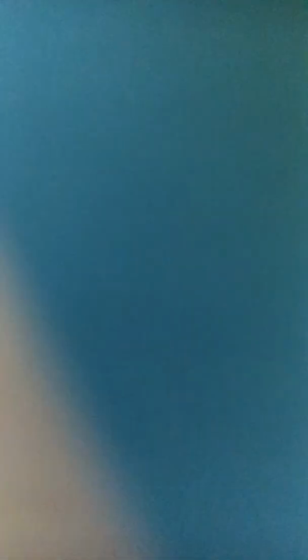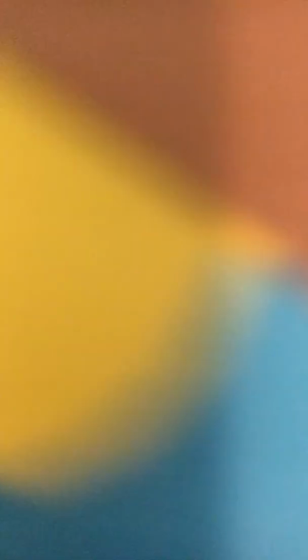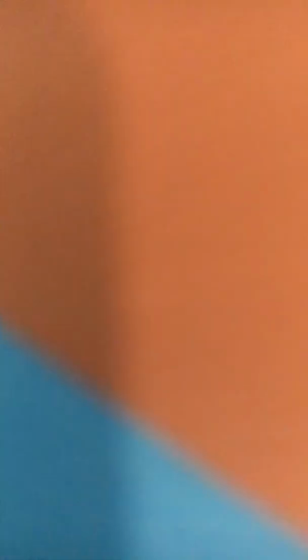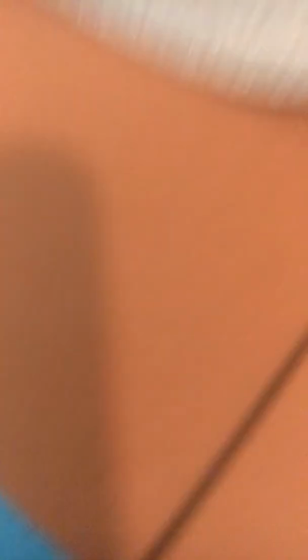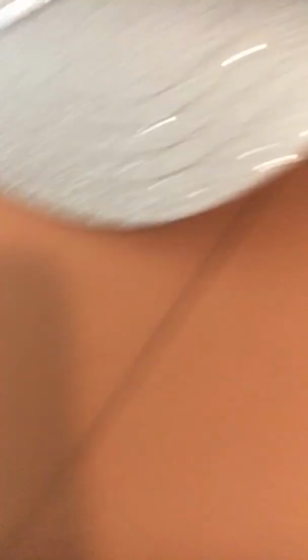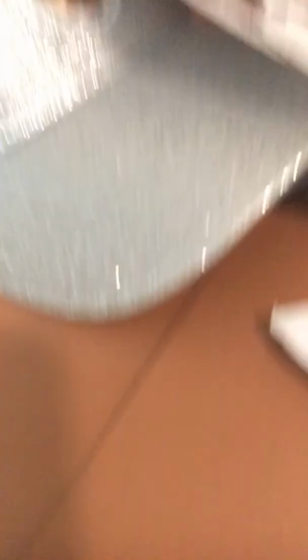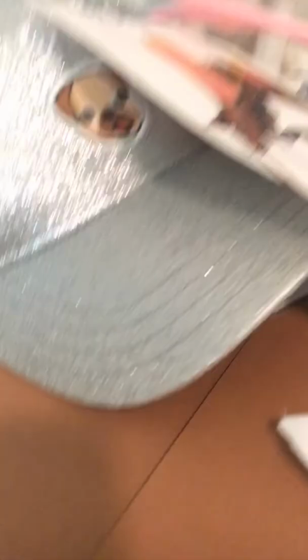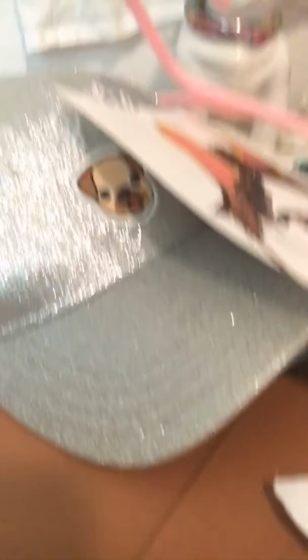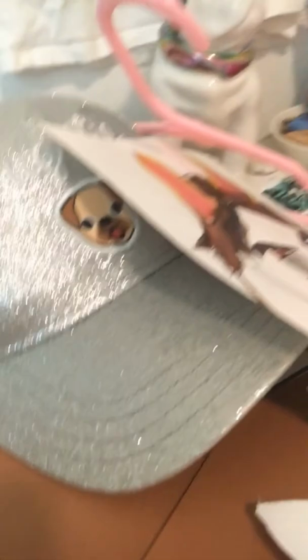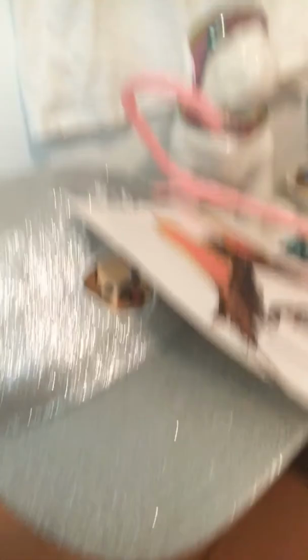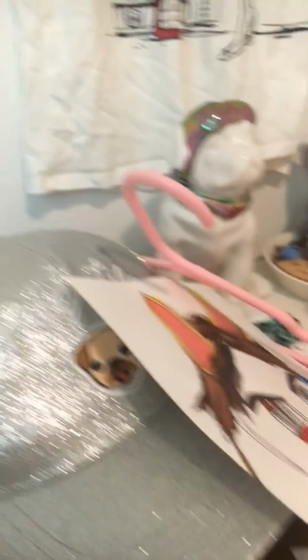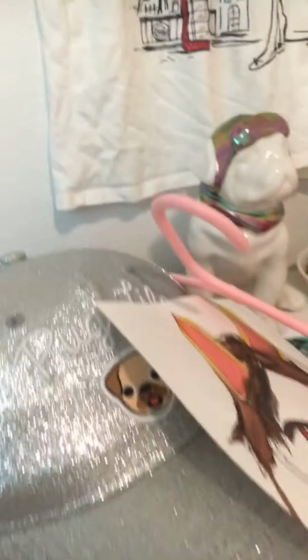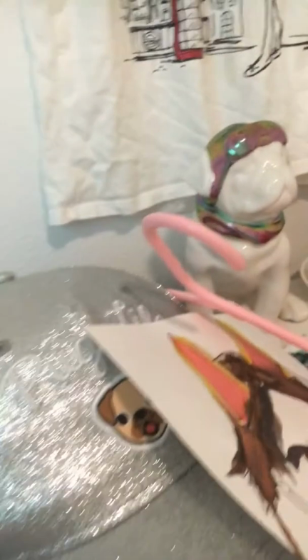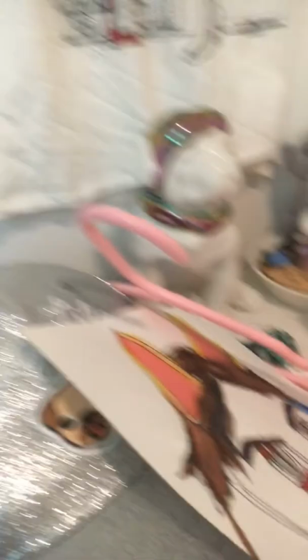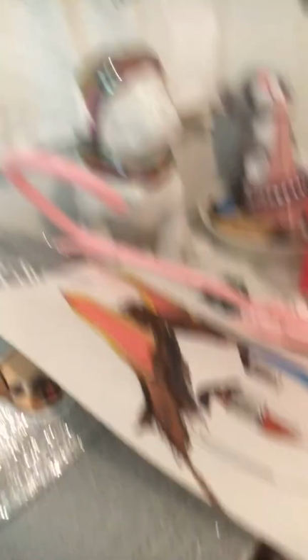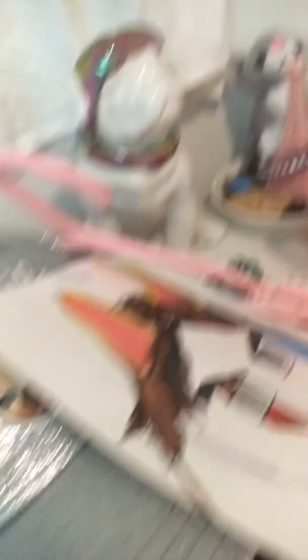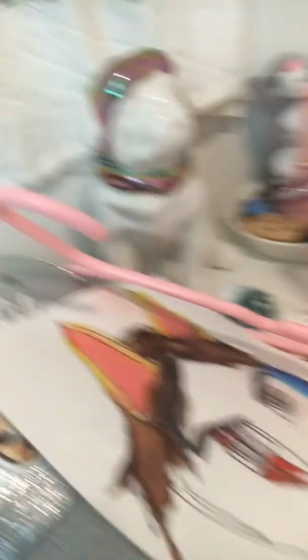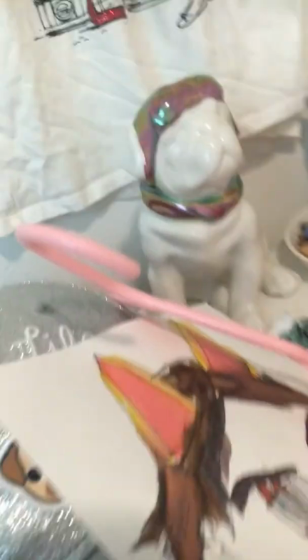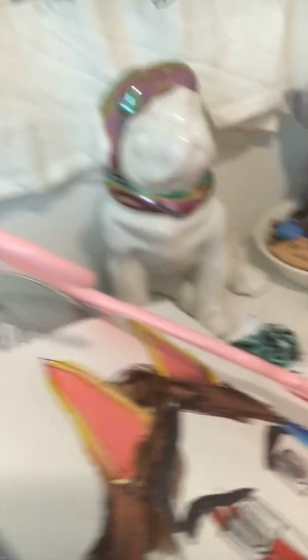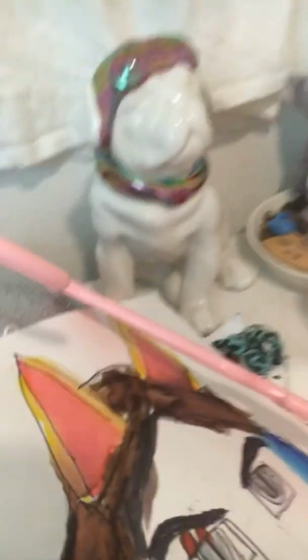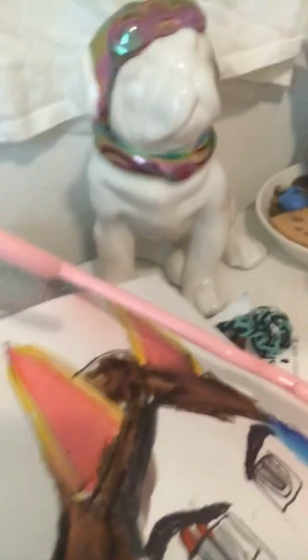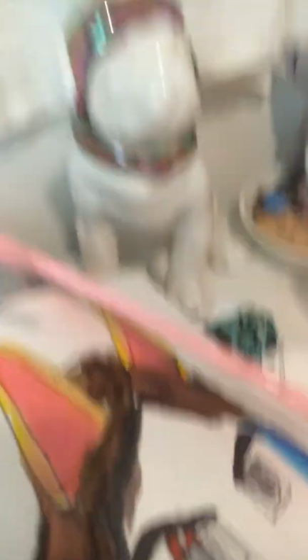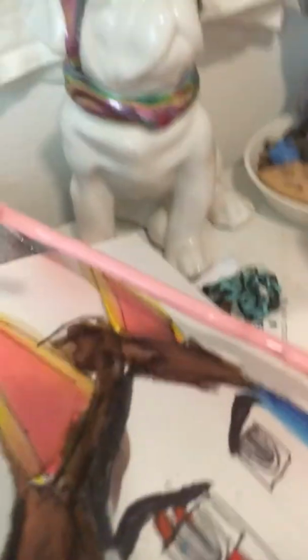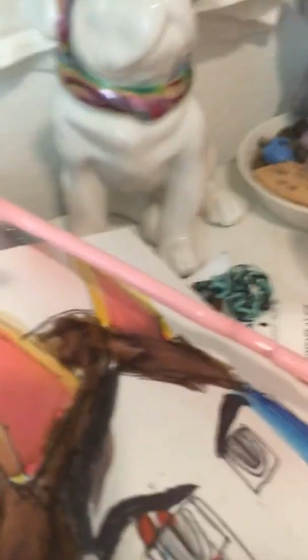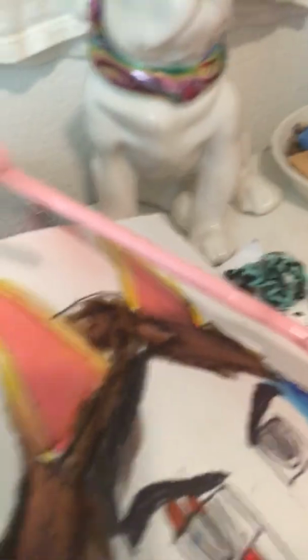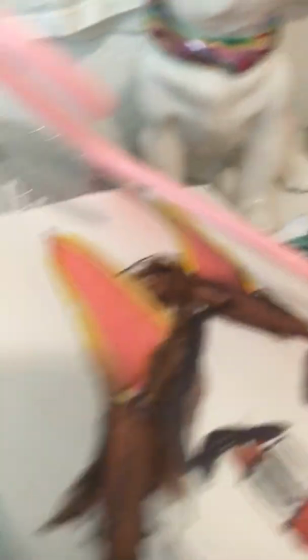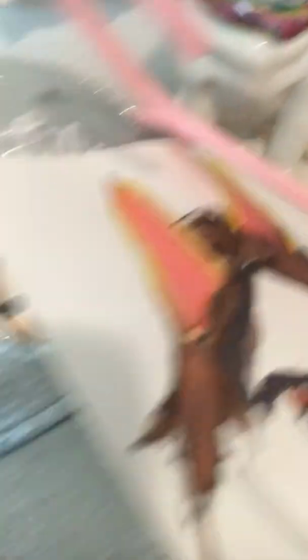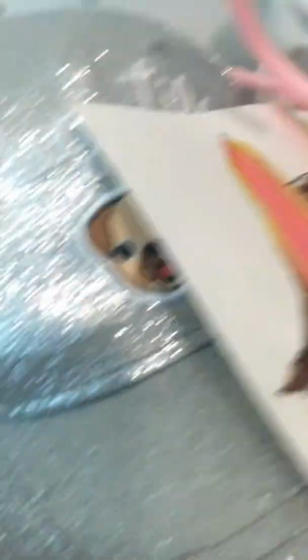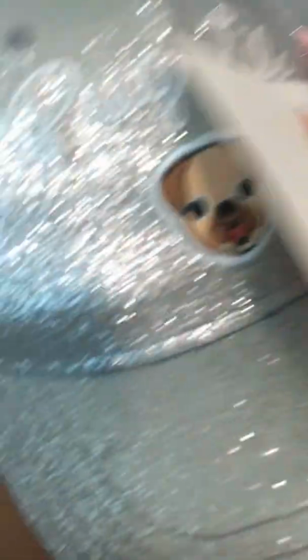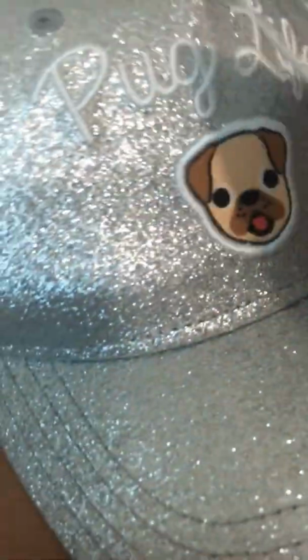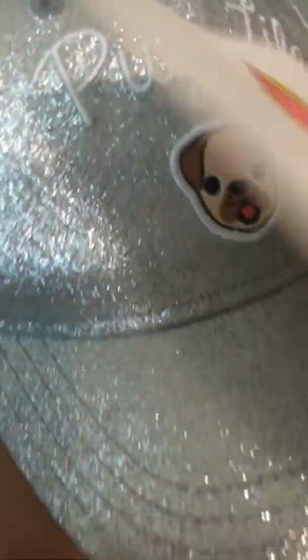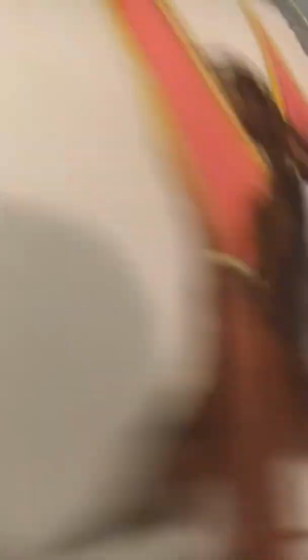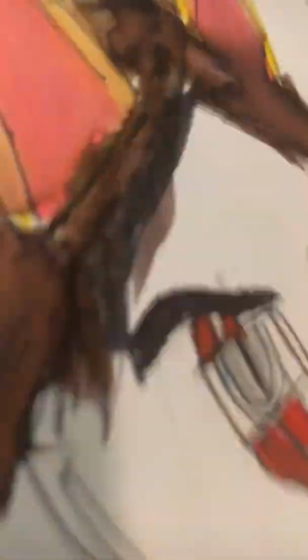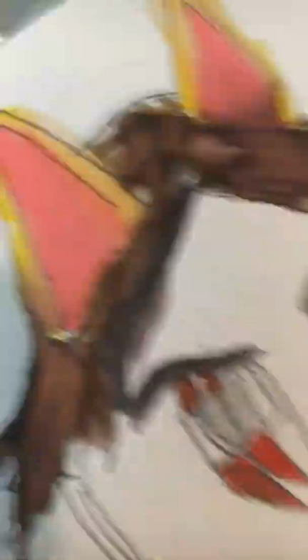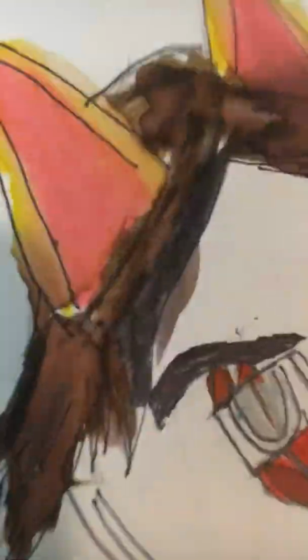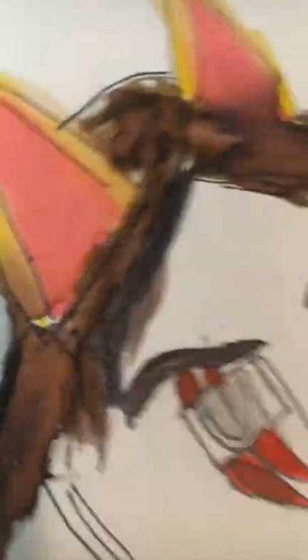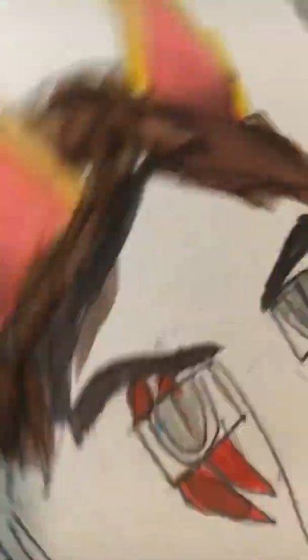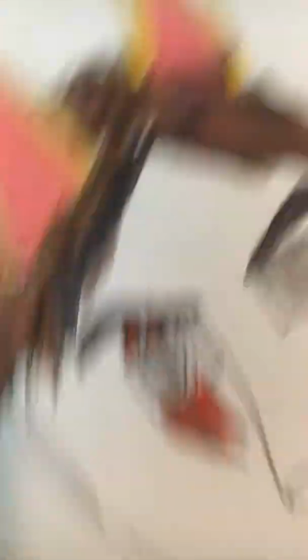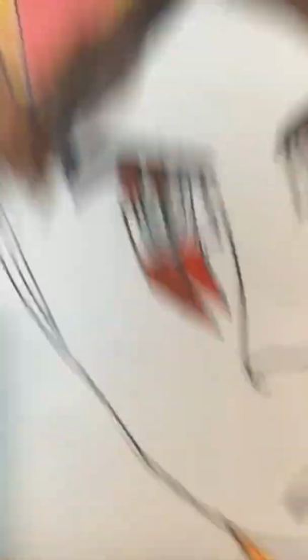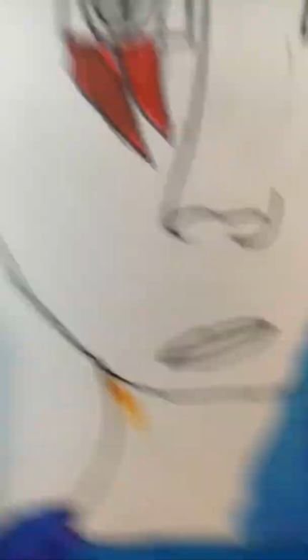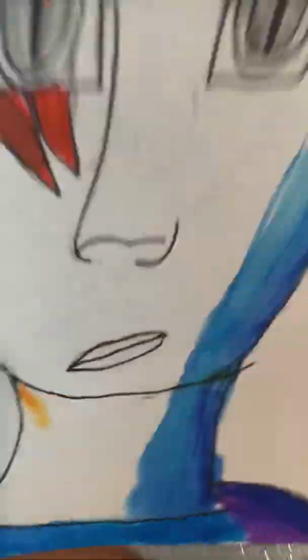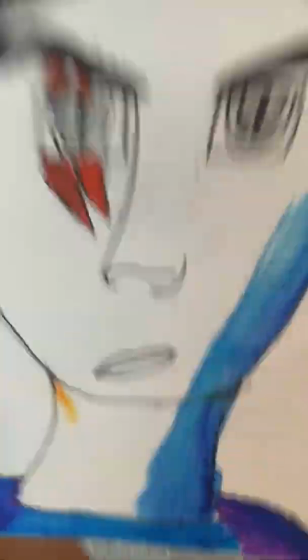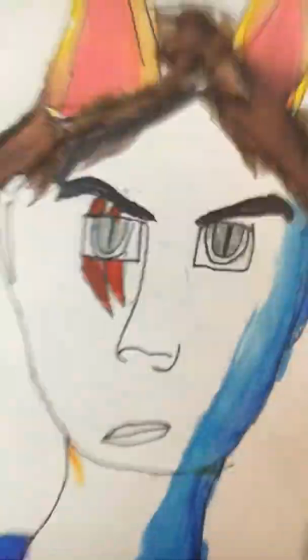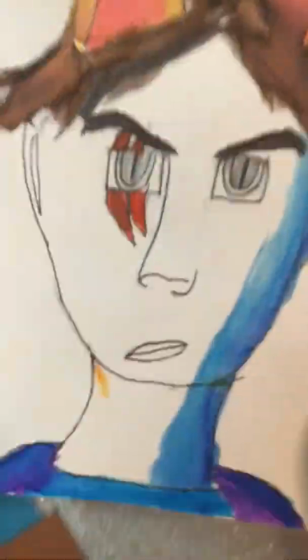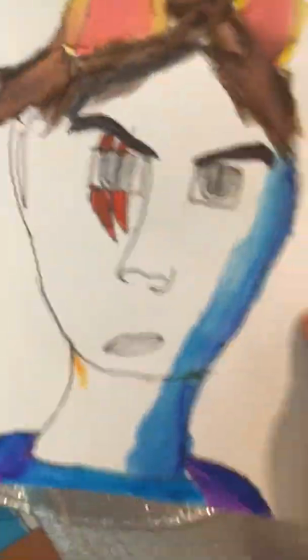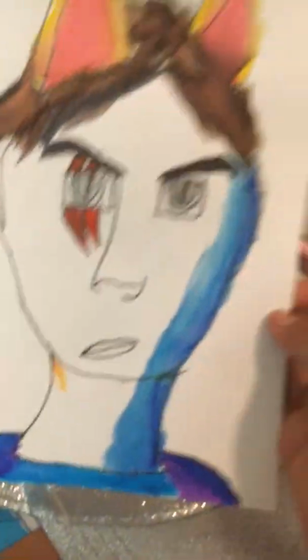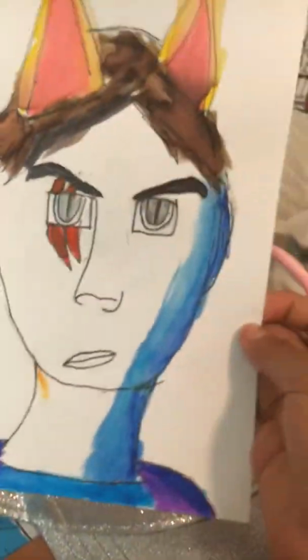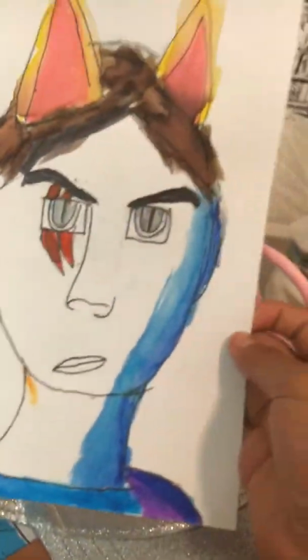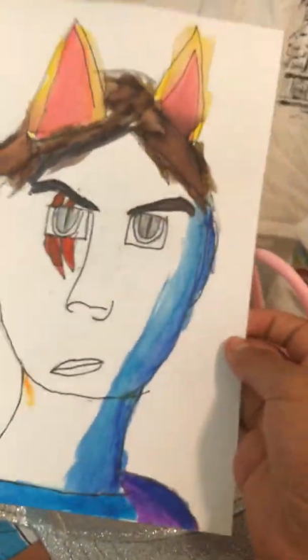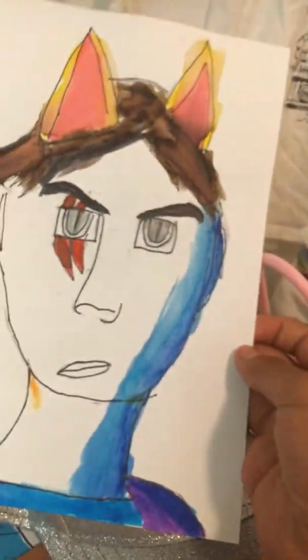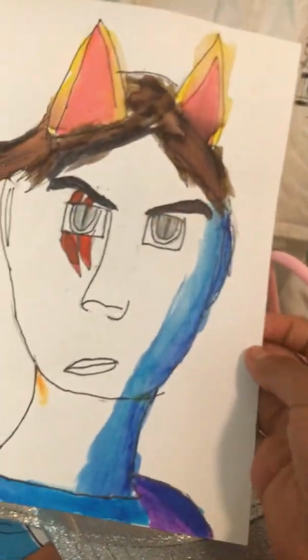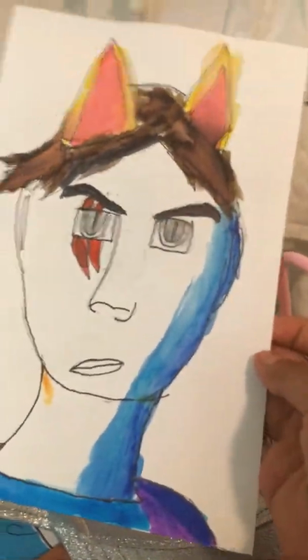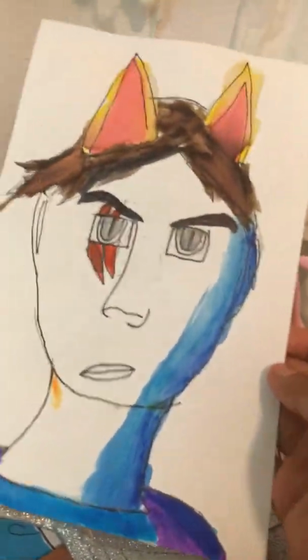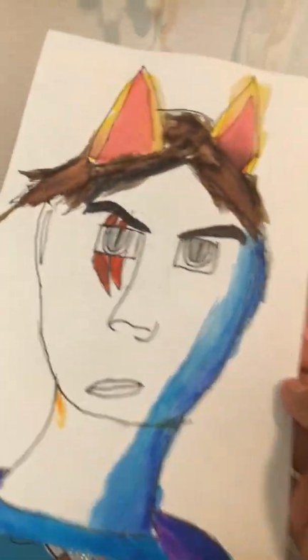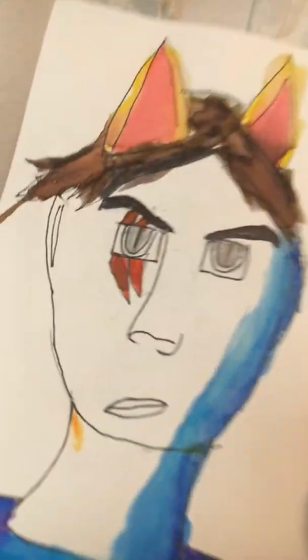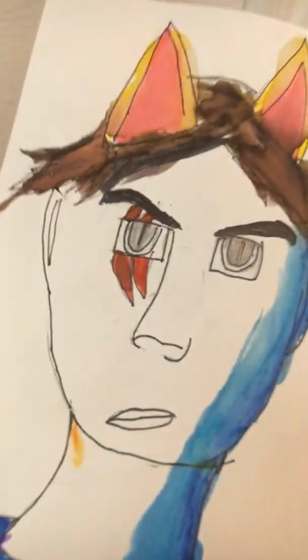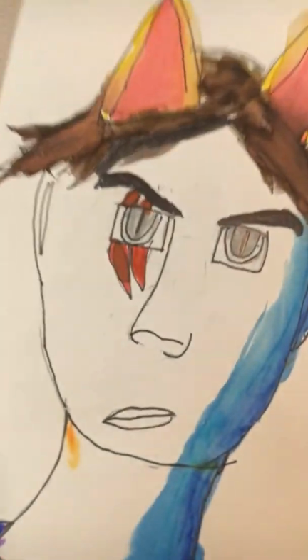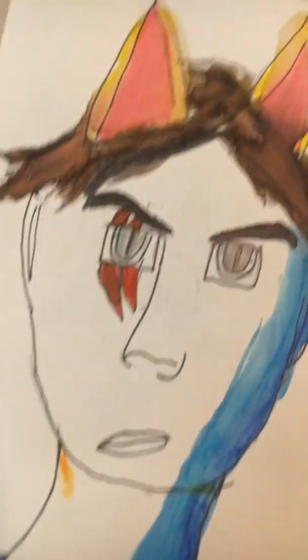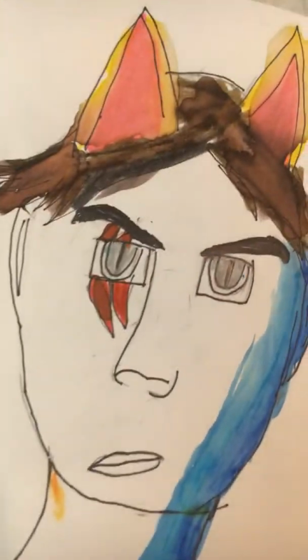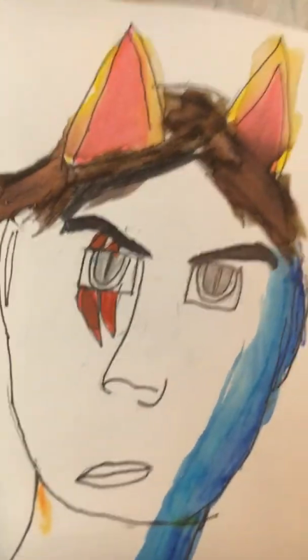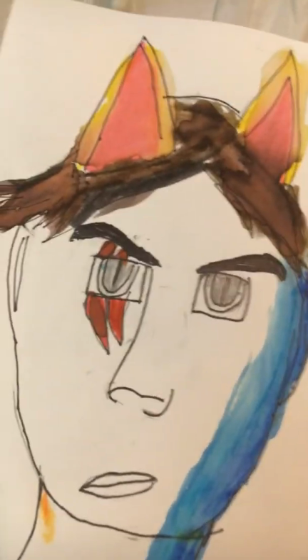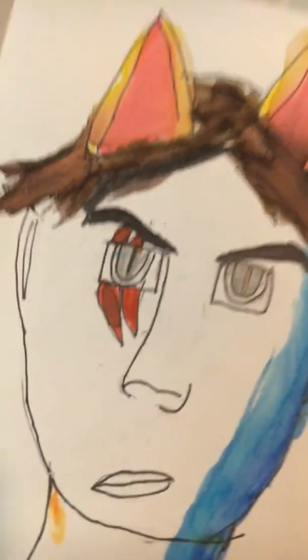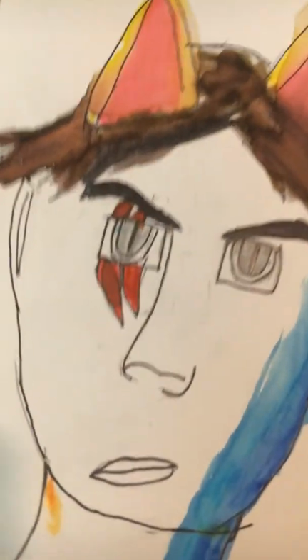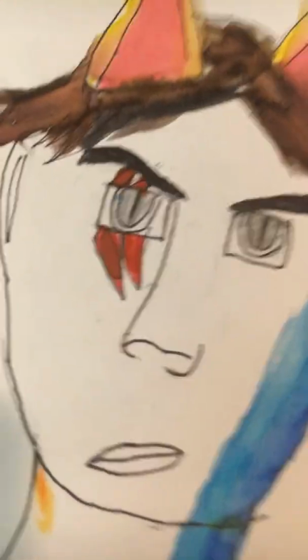By the way, I forgot — do you like this drawing? I made it in school, so bye guys.